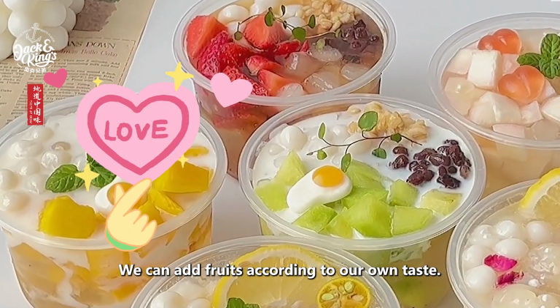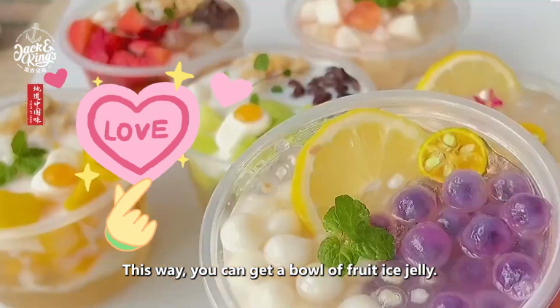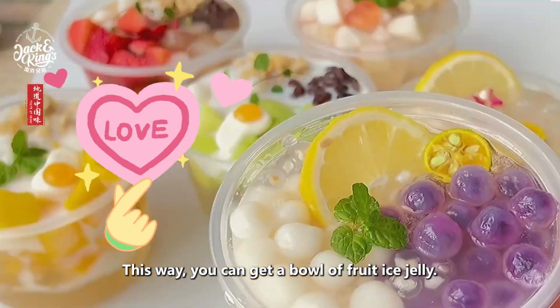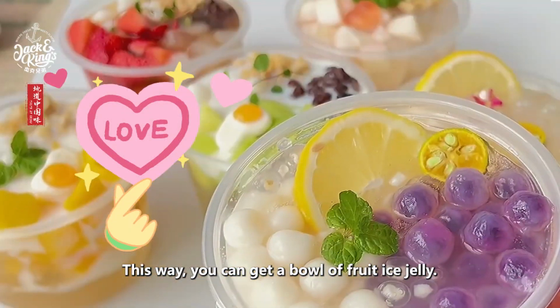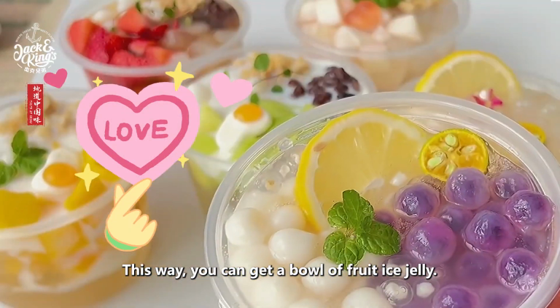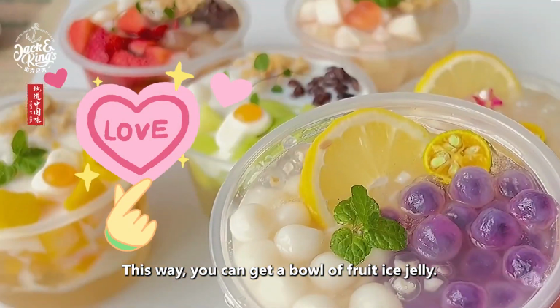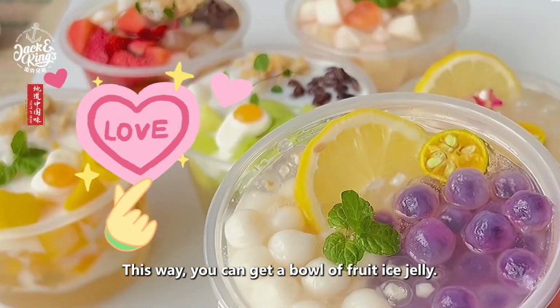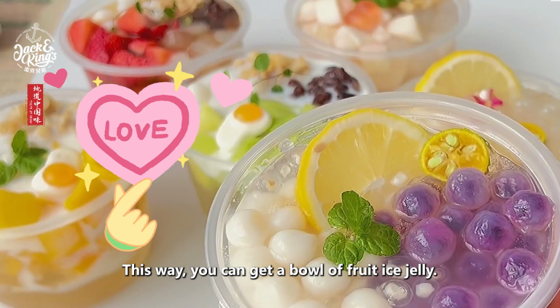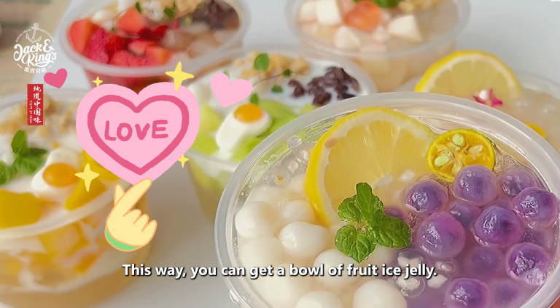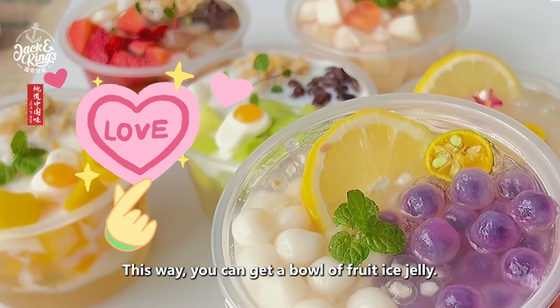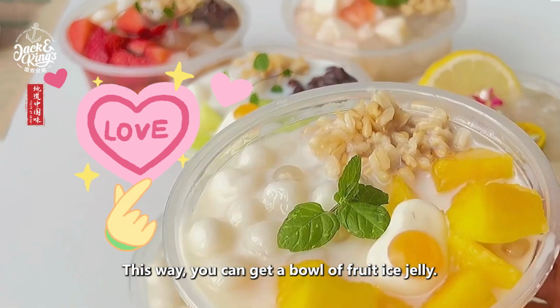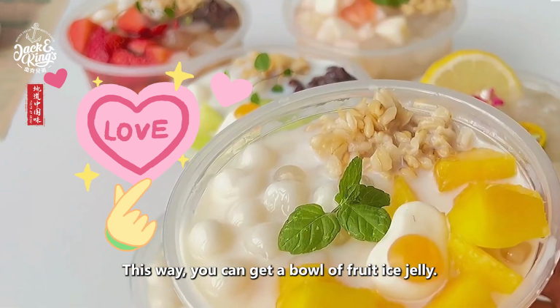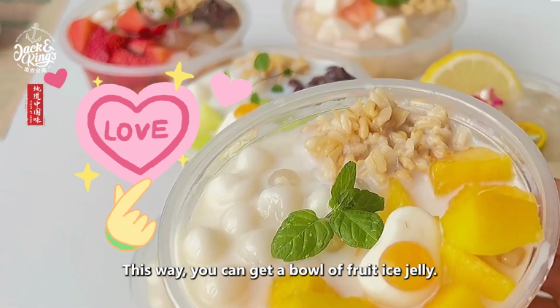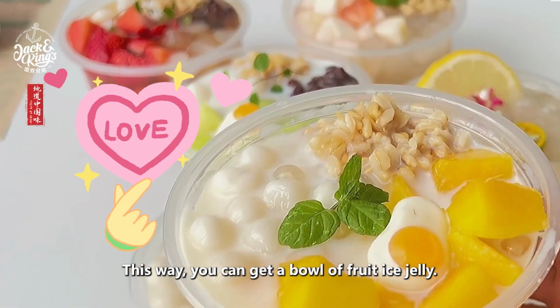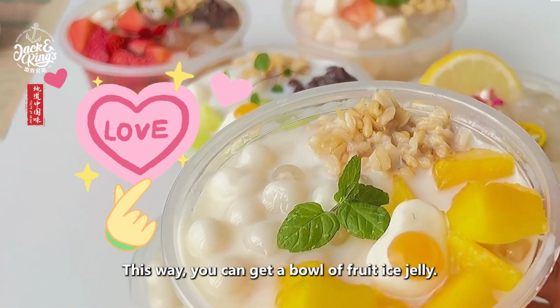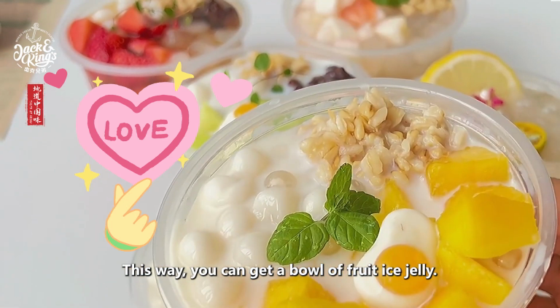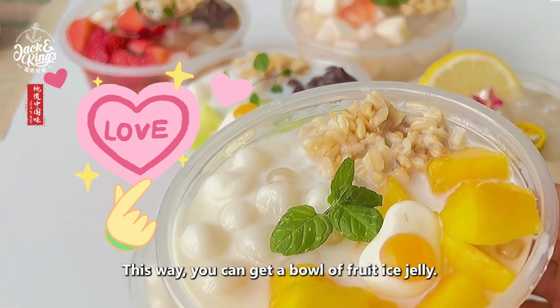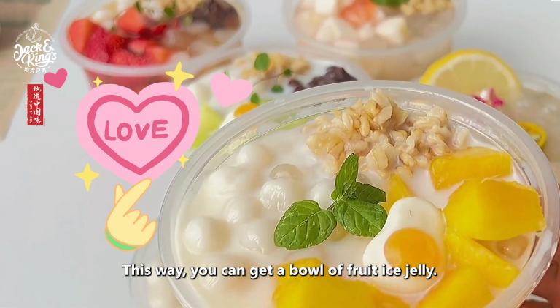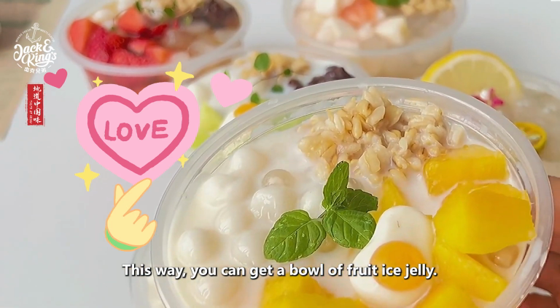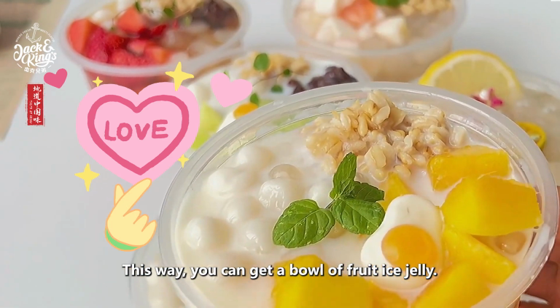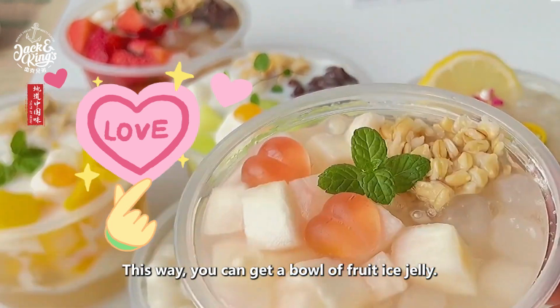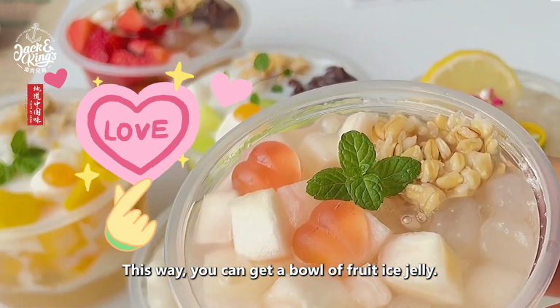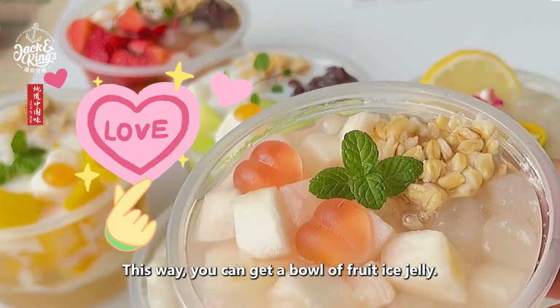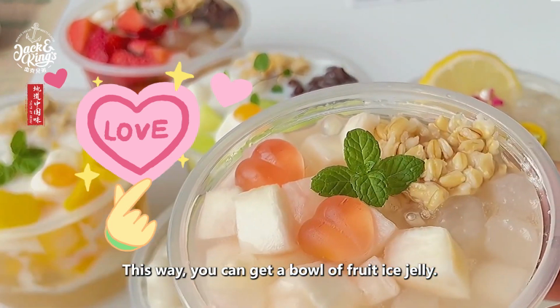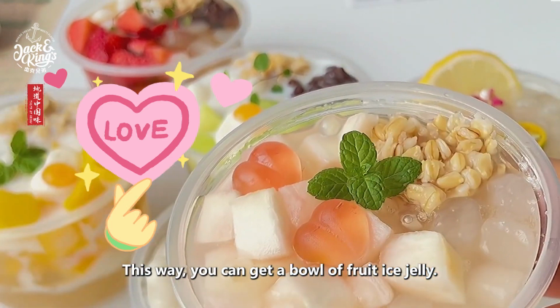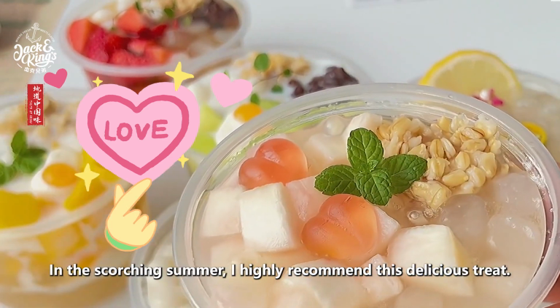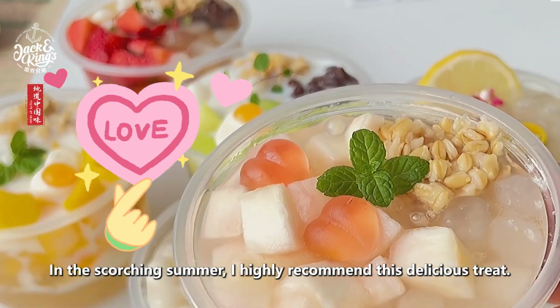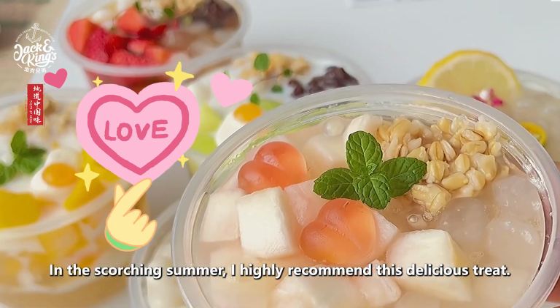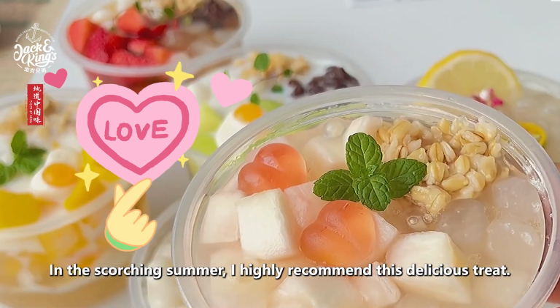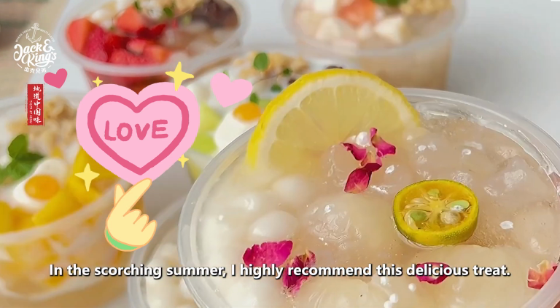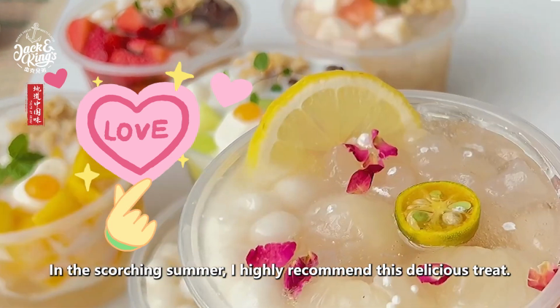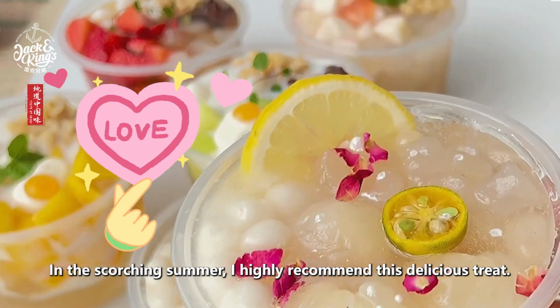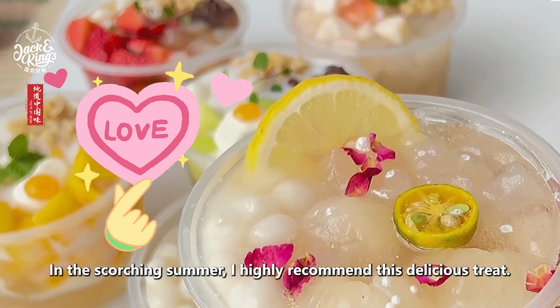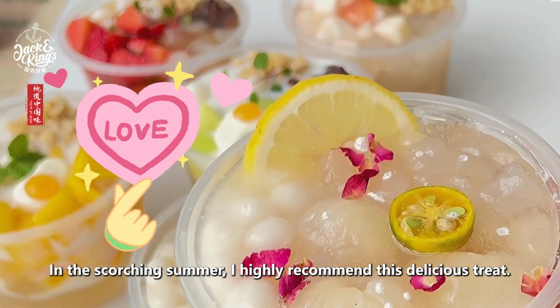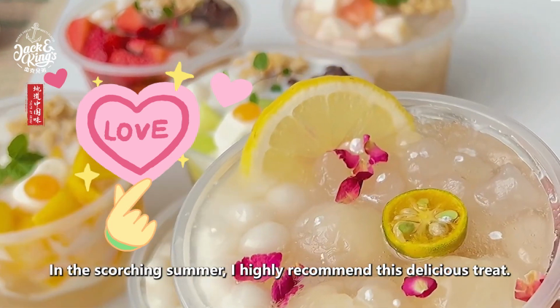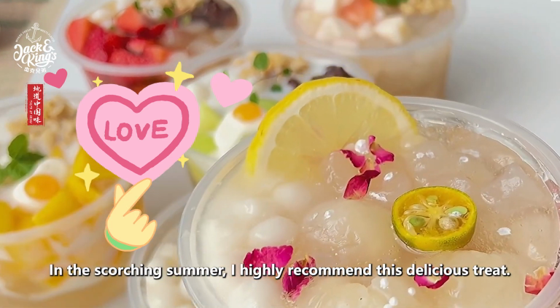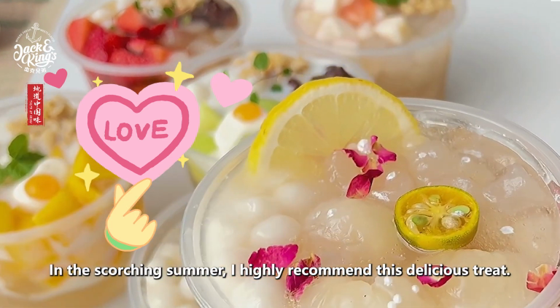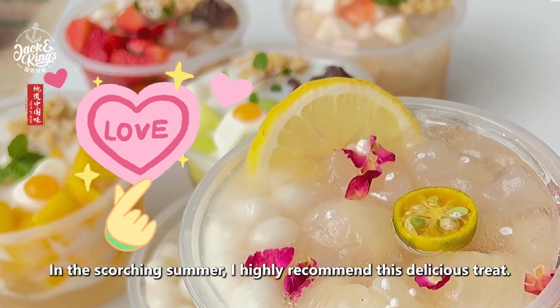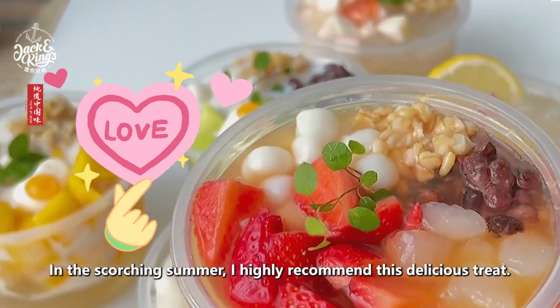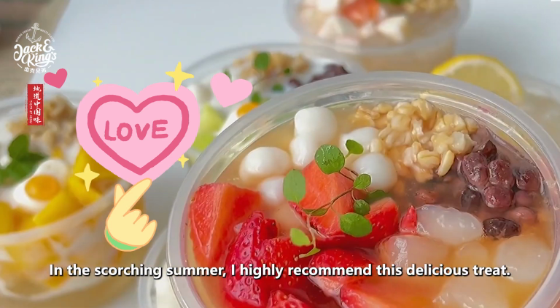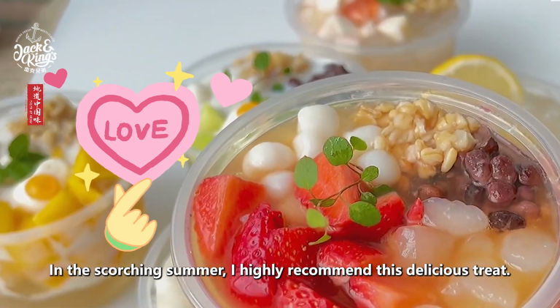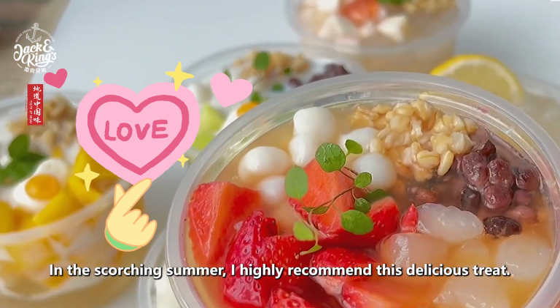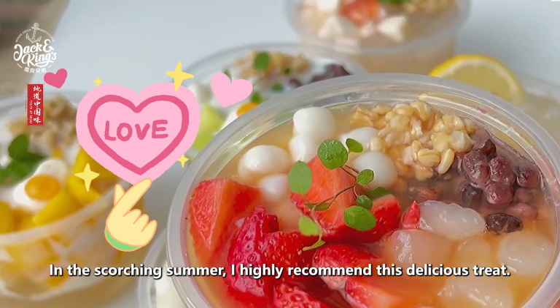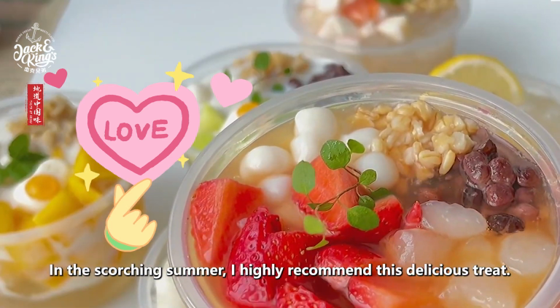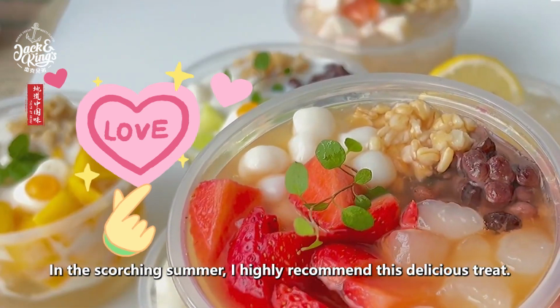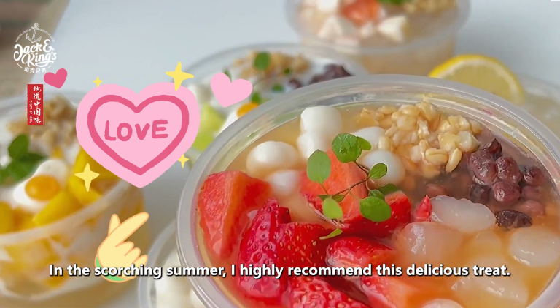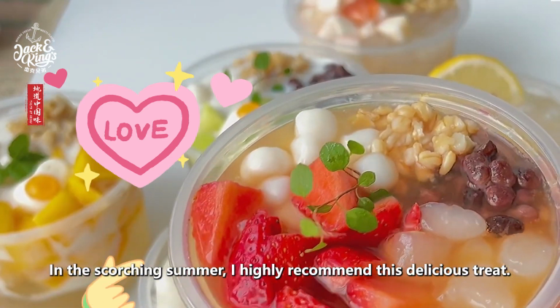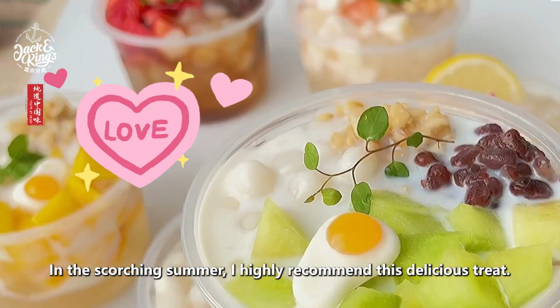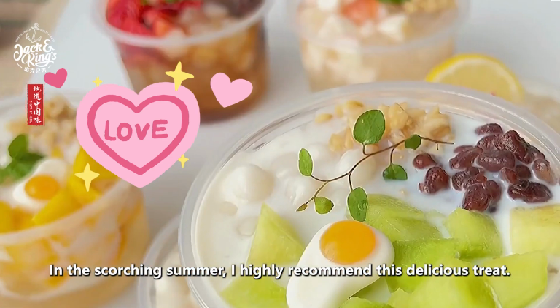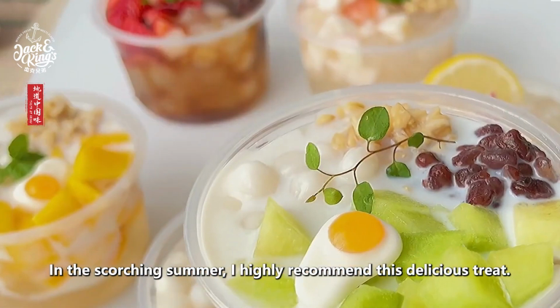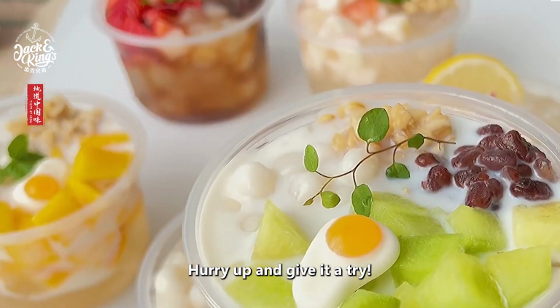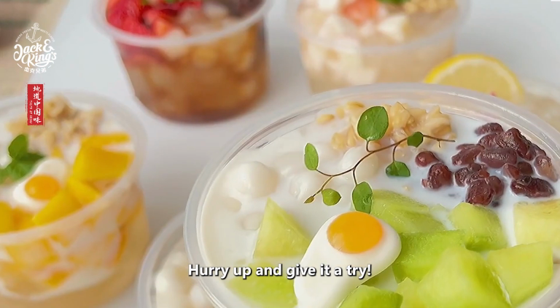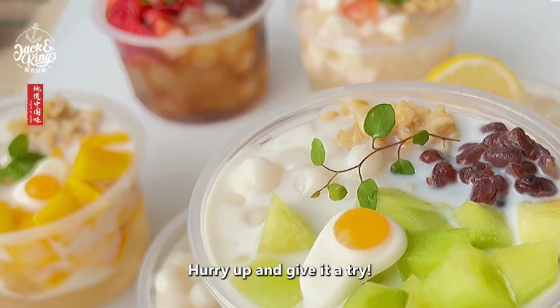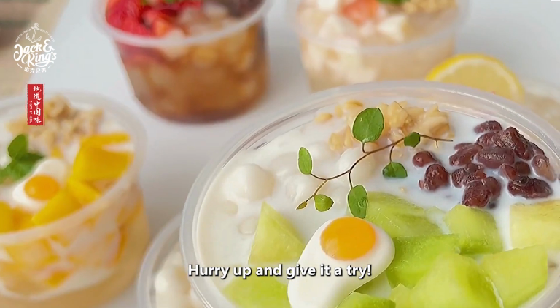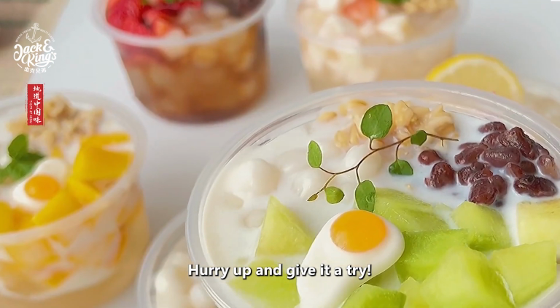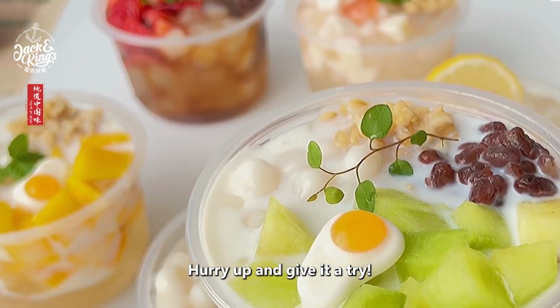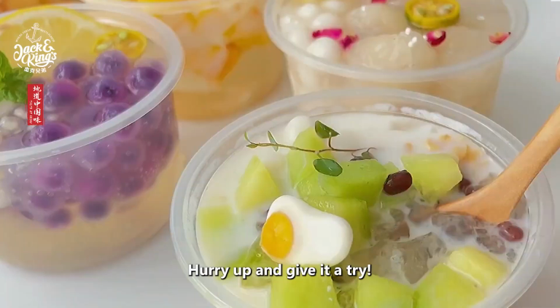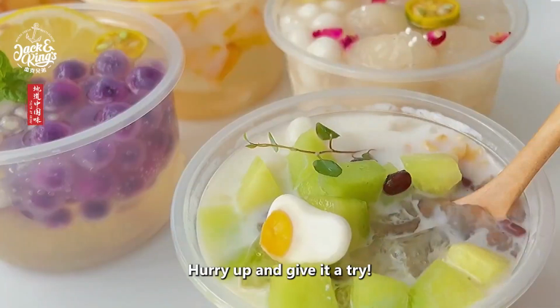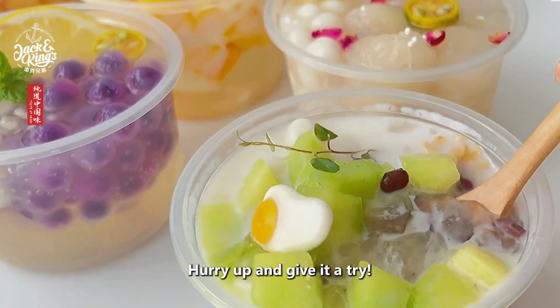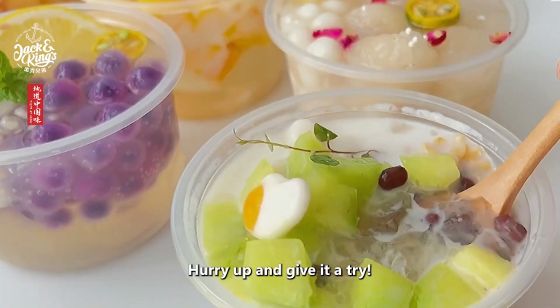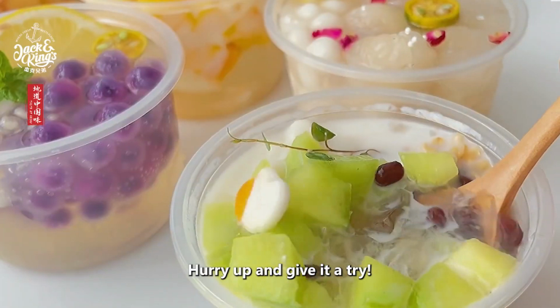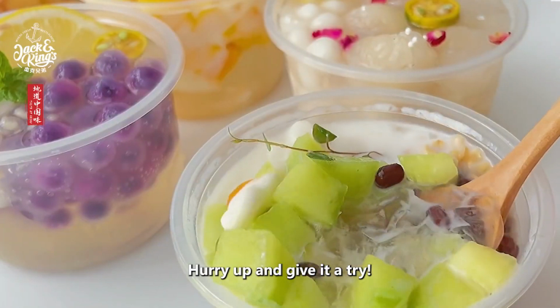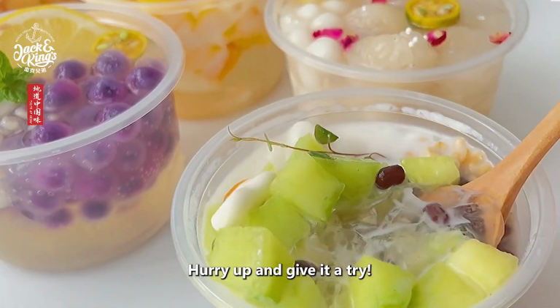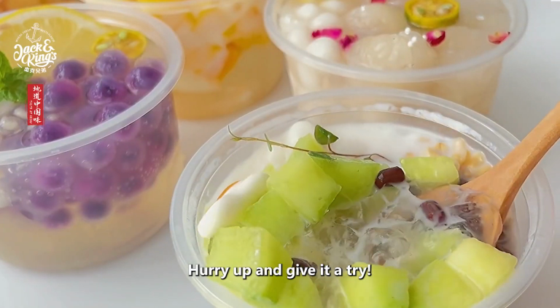This way you can get a bowl of fruit ice jelly. In the scorching summer, I highly recommend this delicious treat. Hurry up and give it a try.